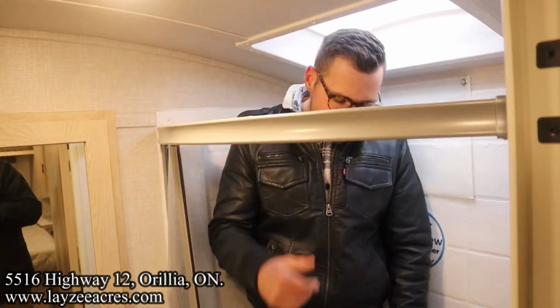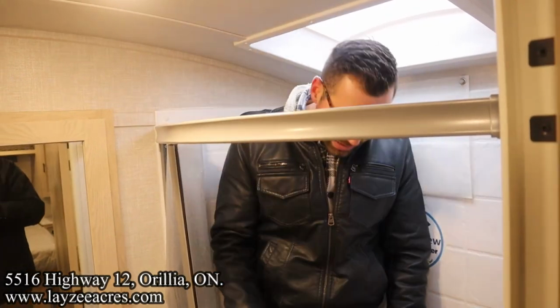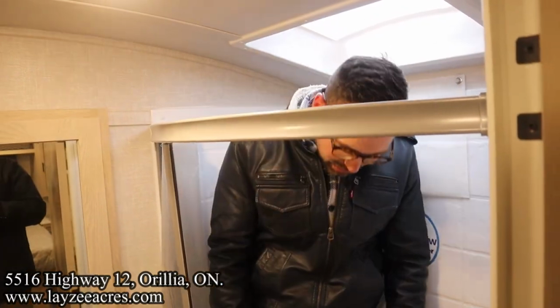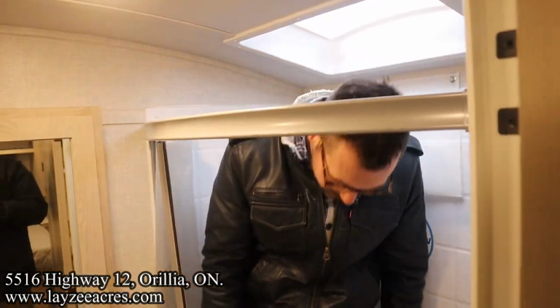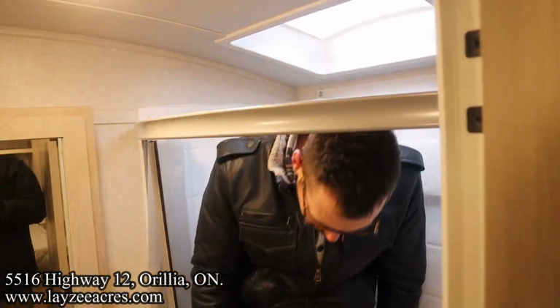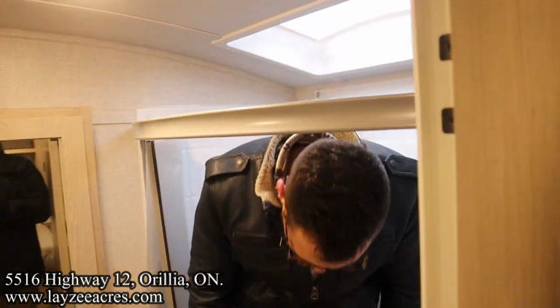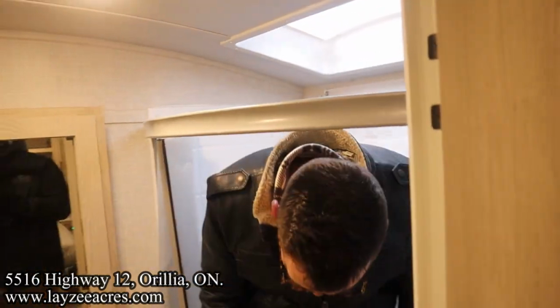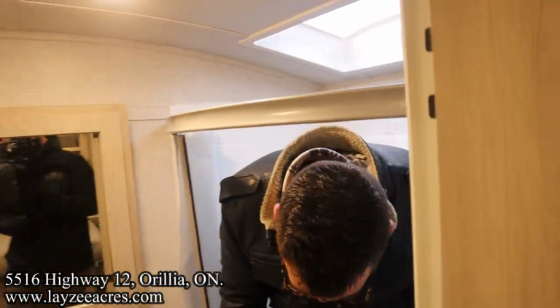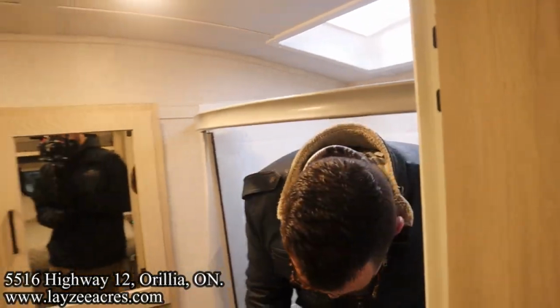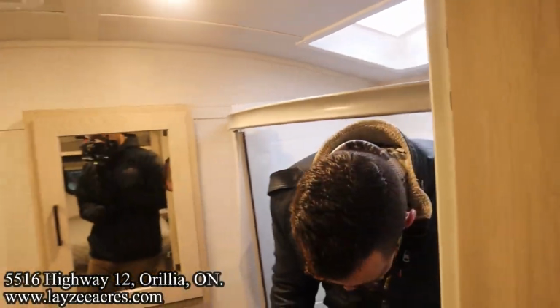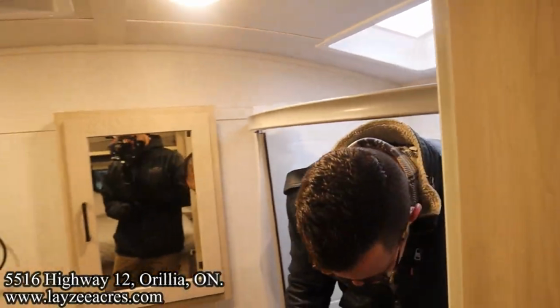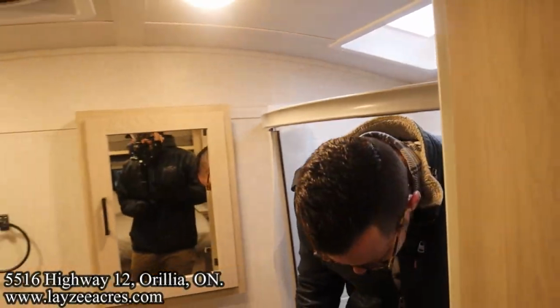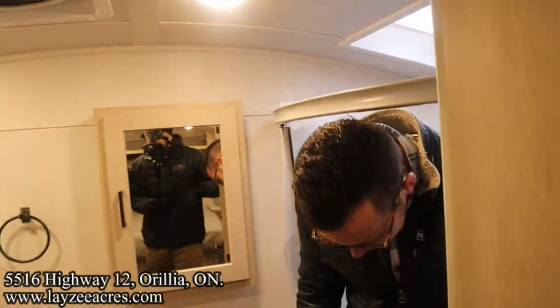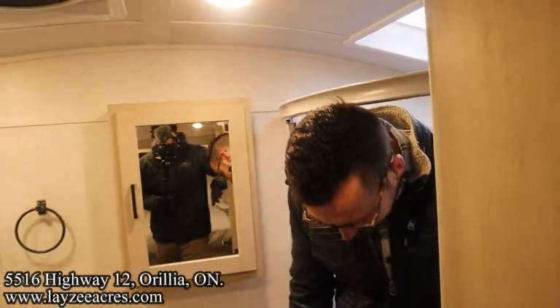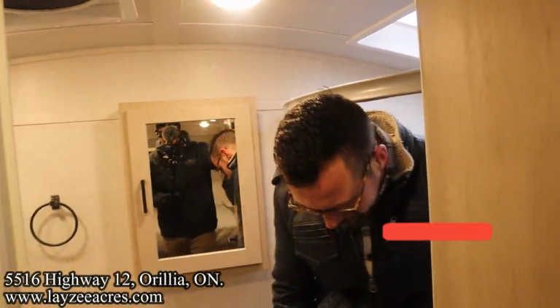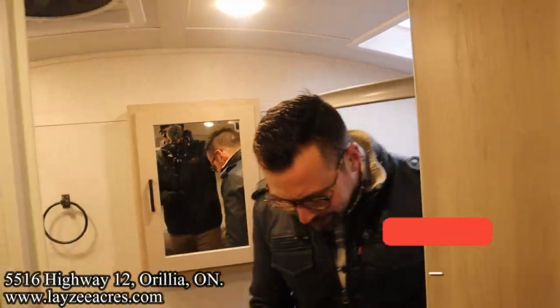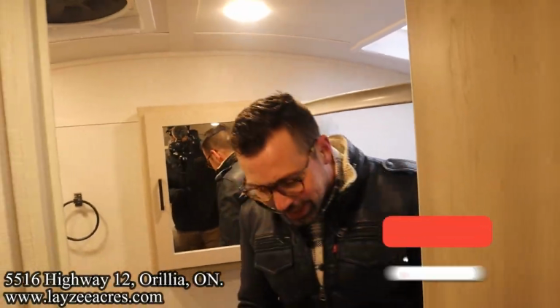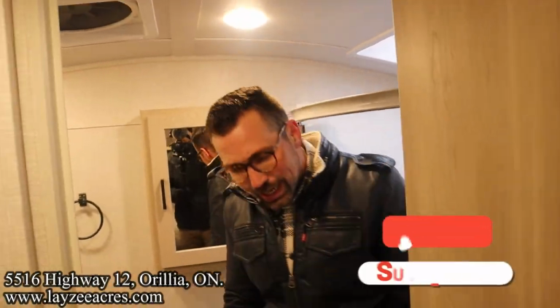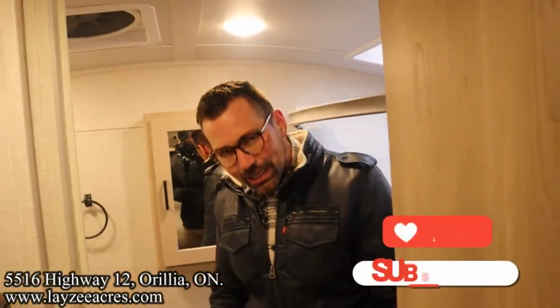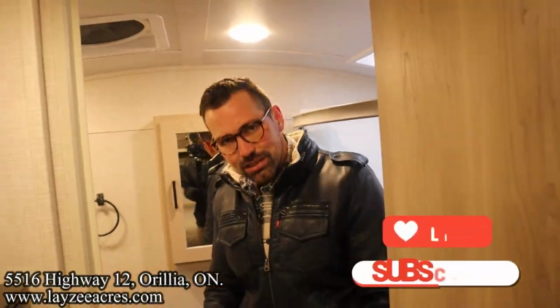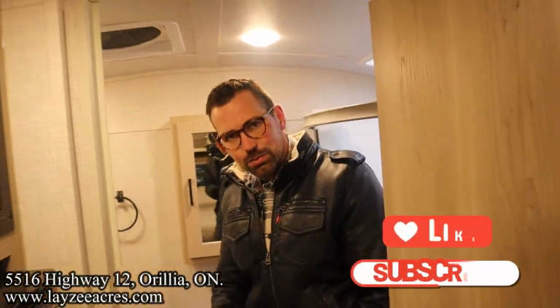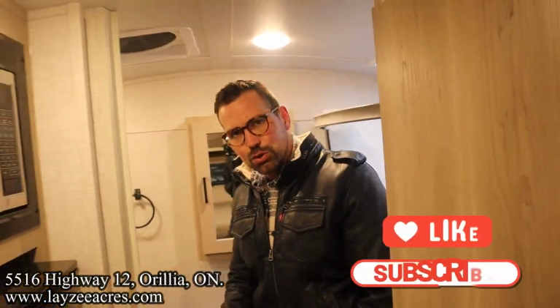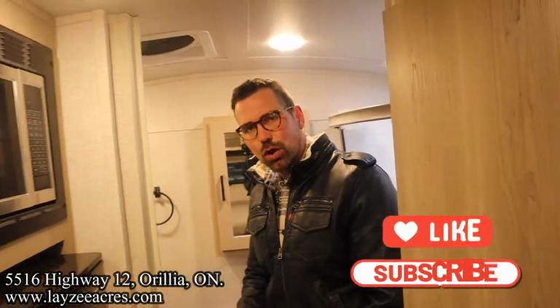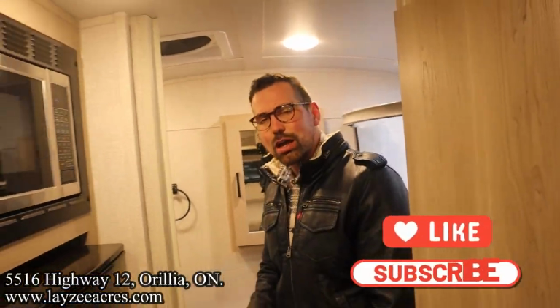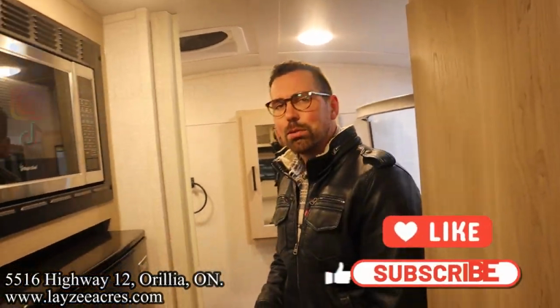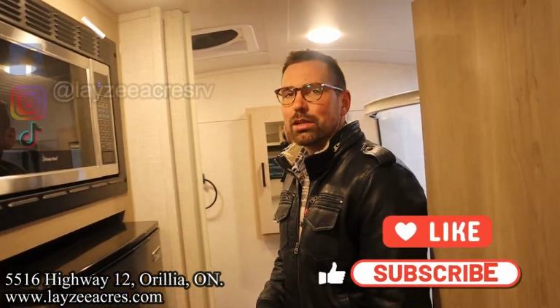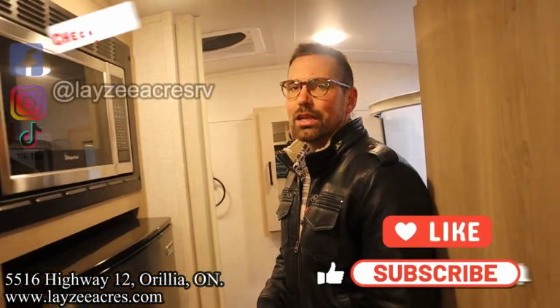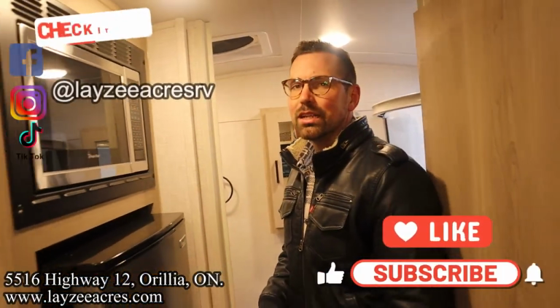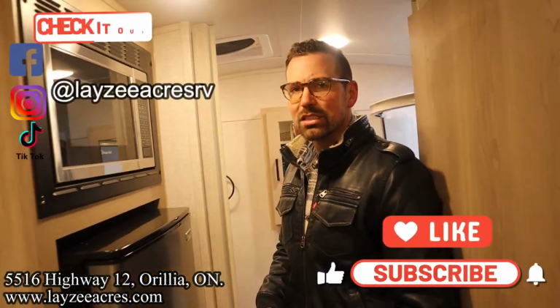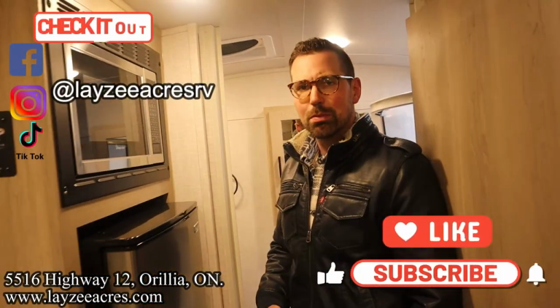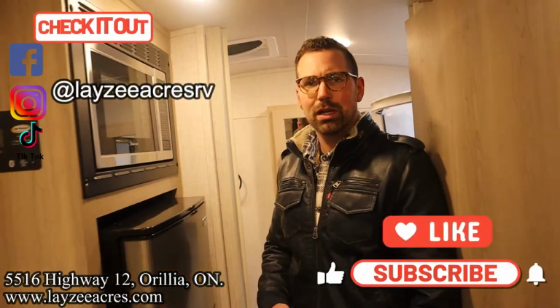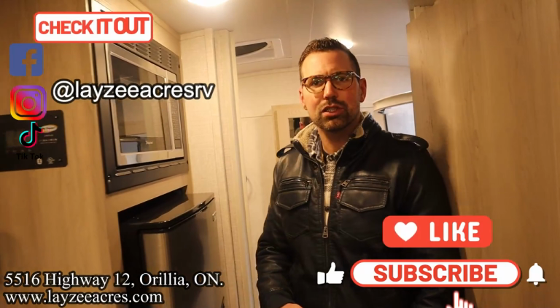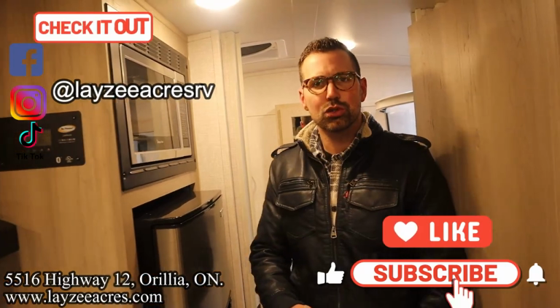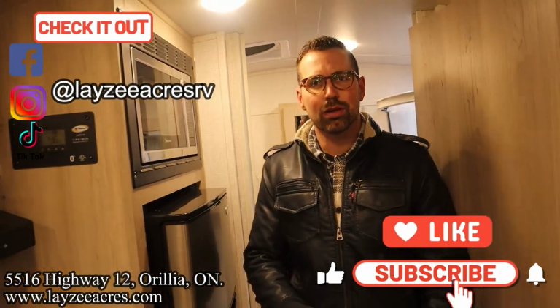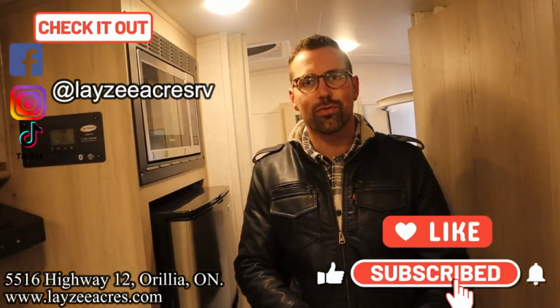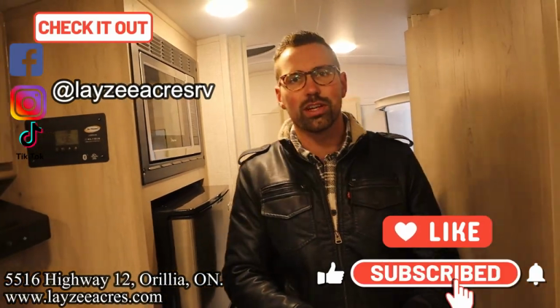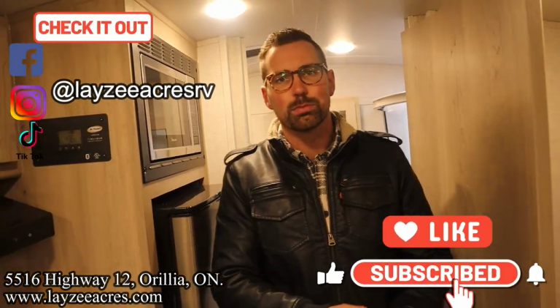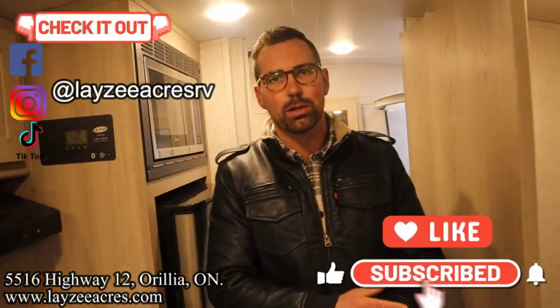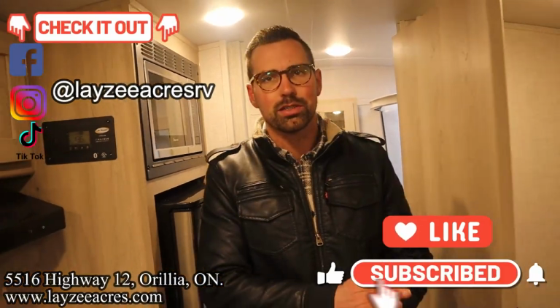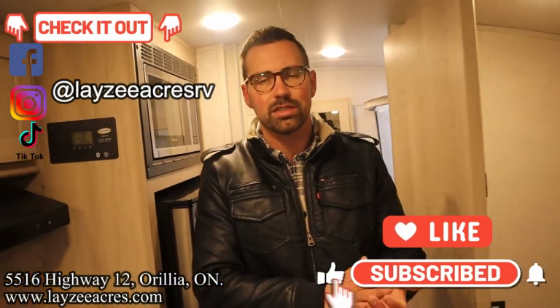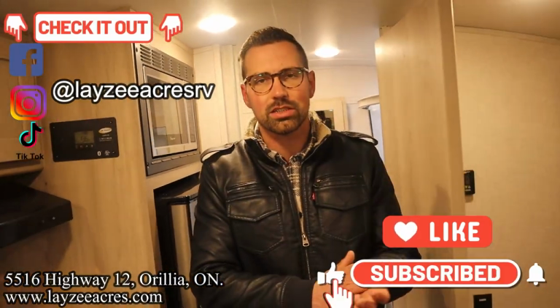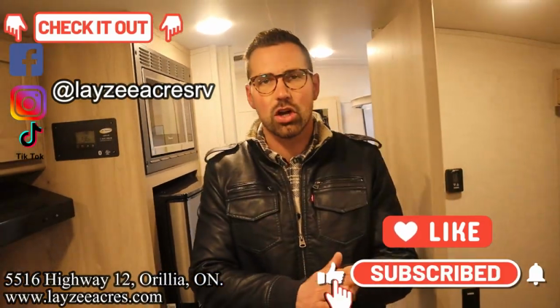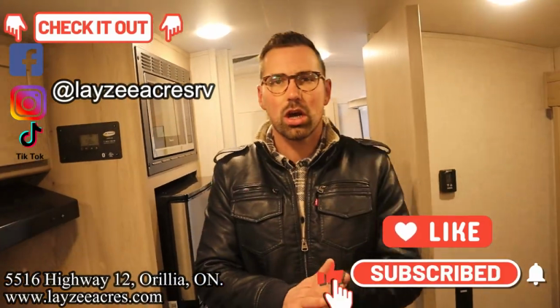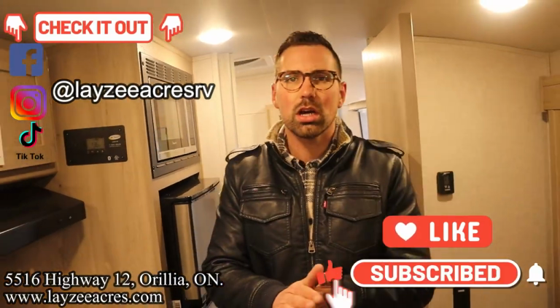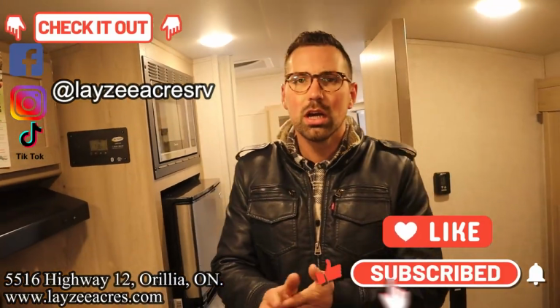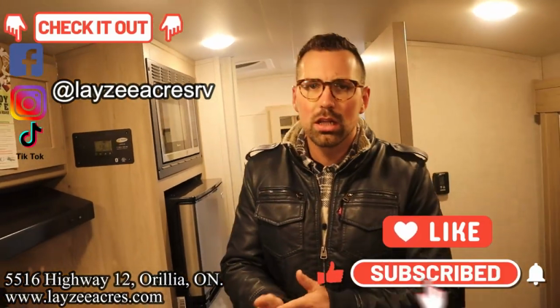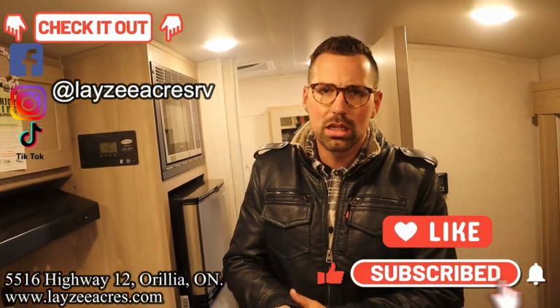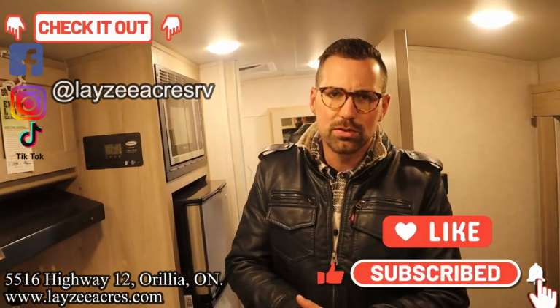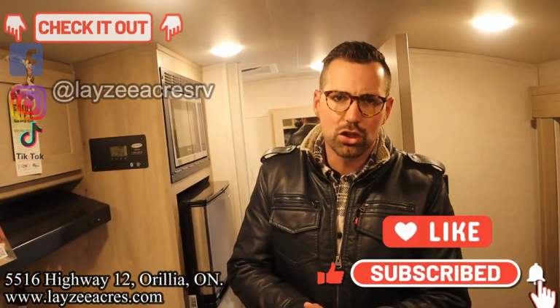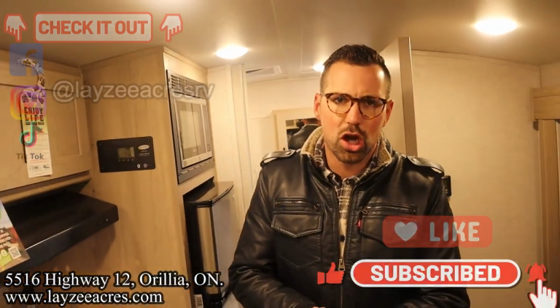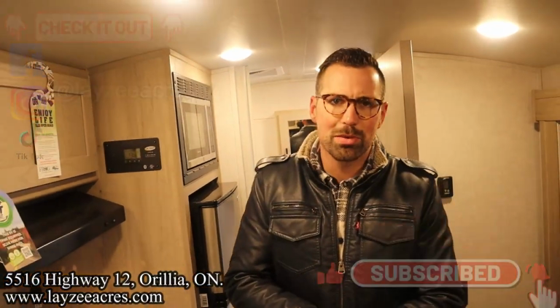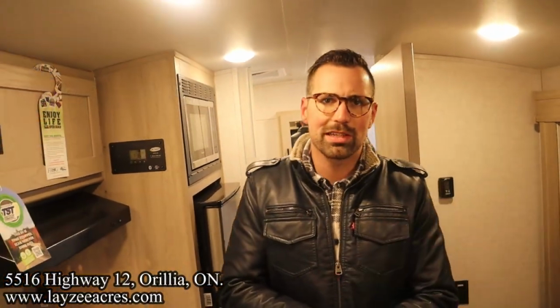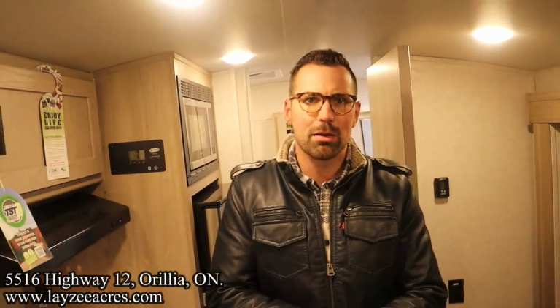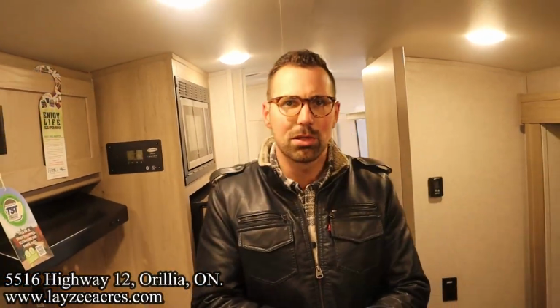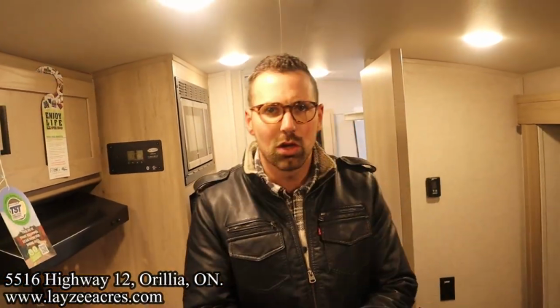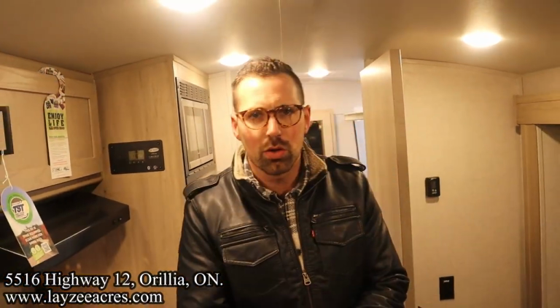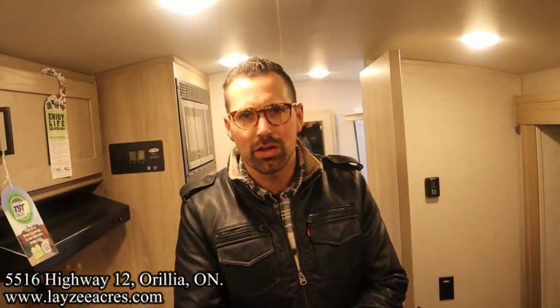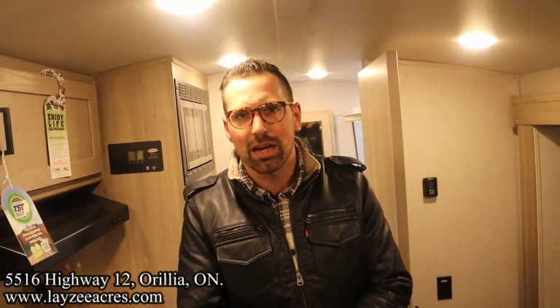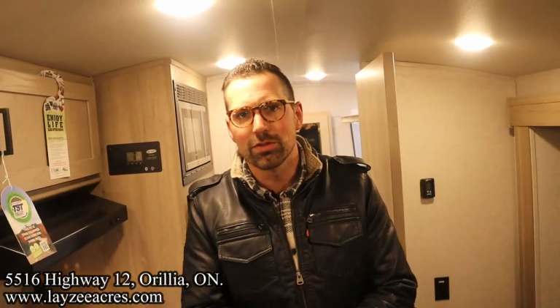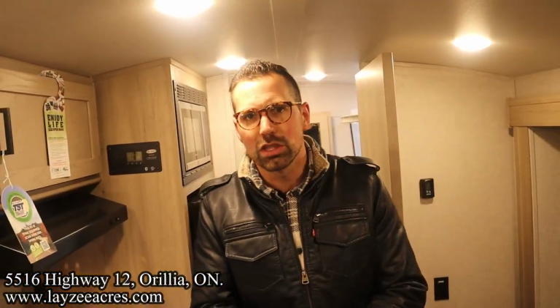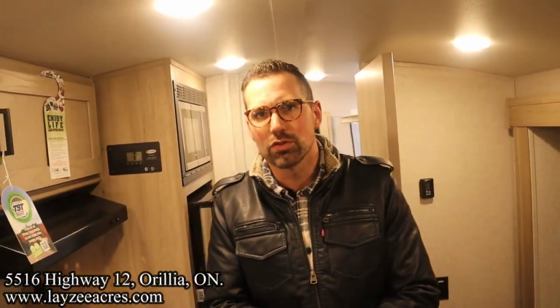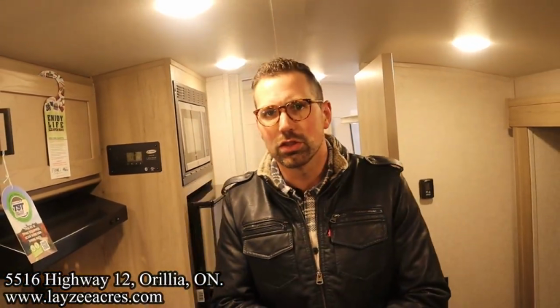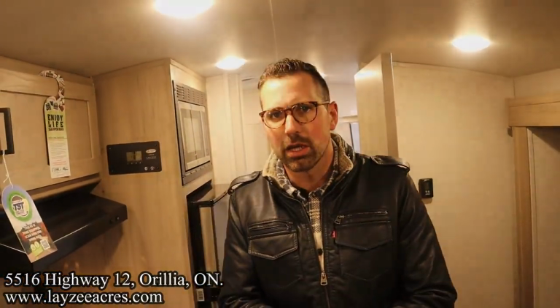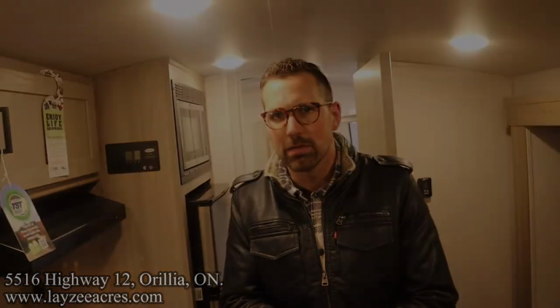That's the video, folks. Hit the like button, hit the subscribe button, hit us up on Instagram, Facebook, and TikTok. Leave us a comment down below and have yourself a good day.